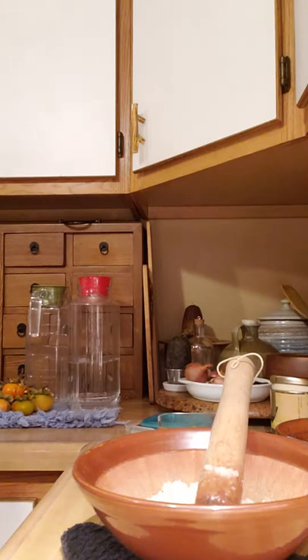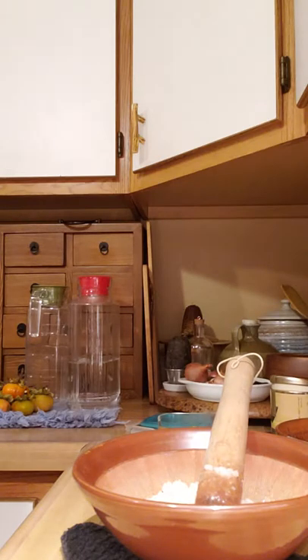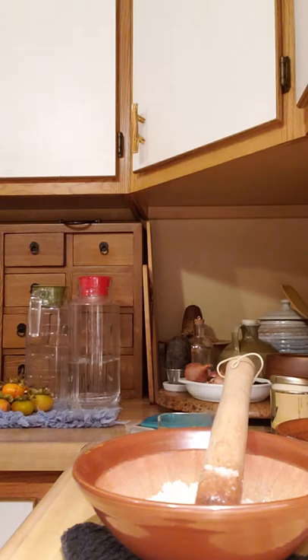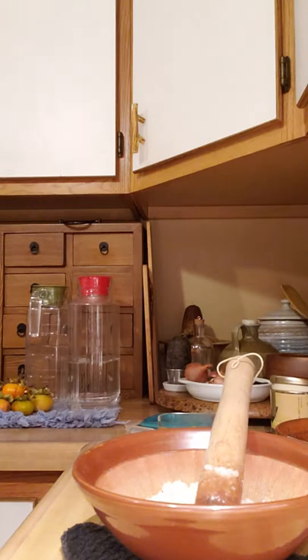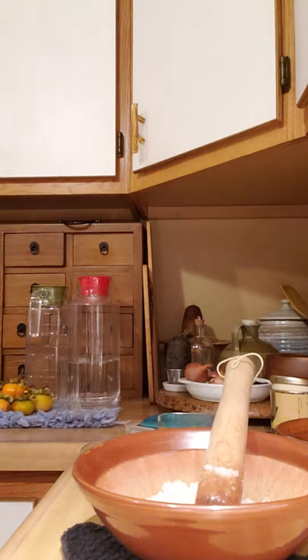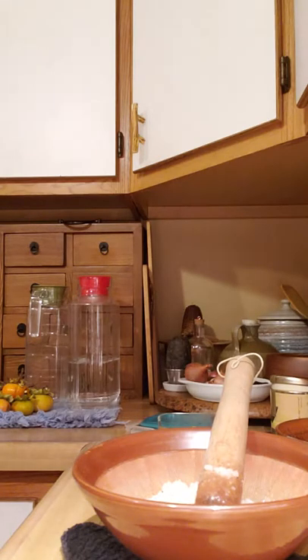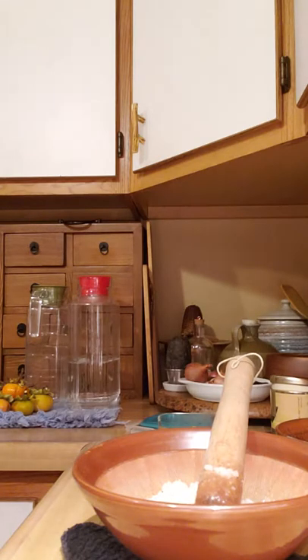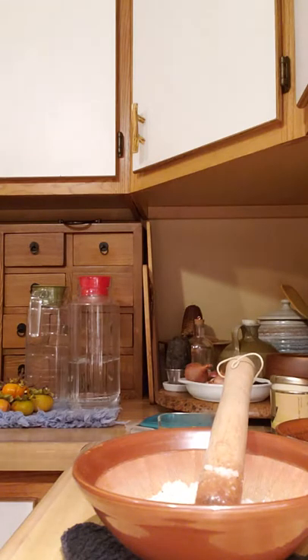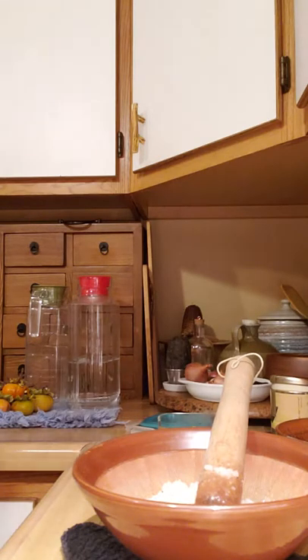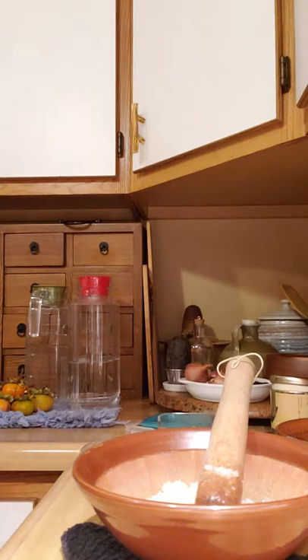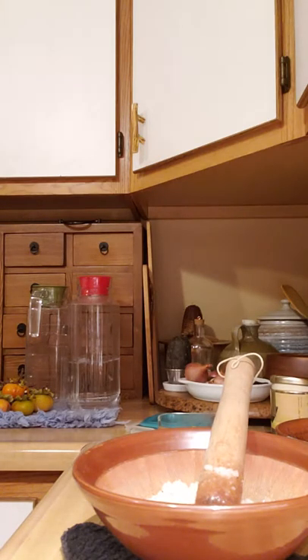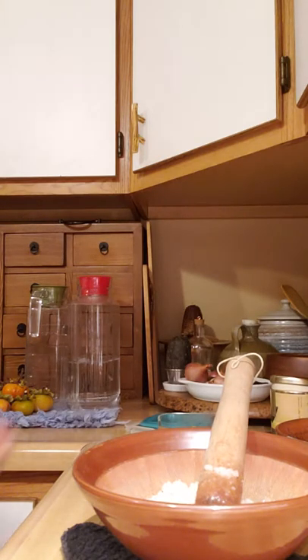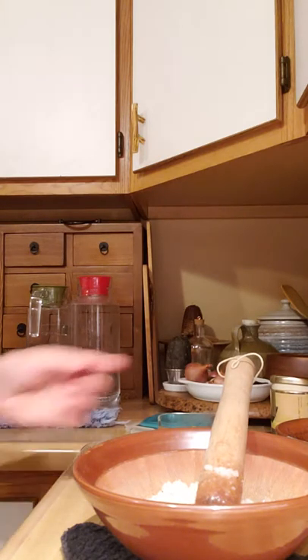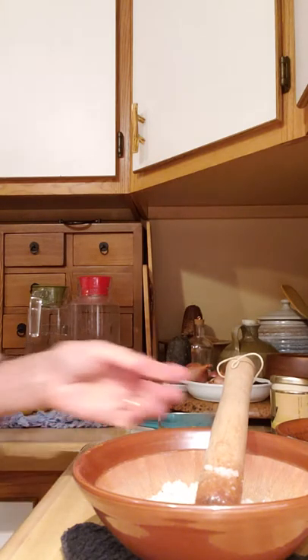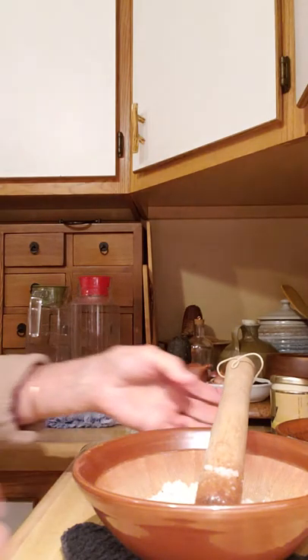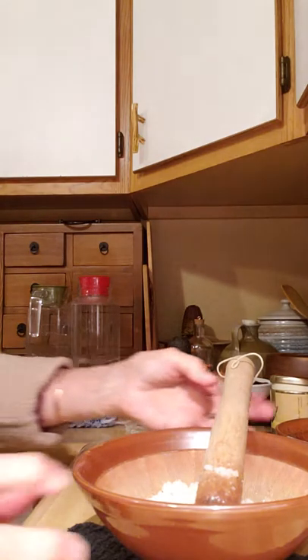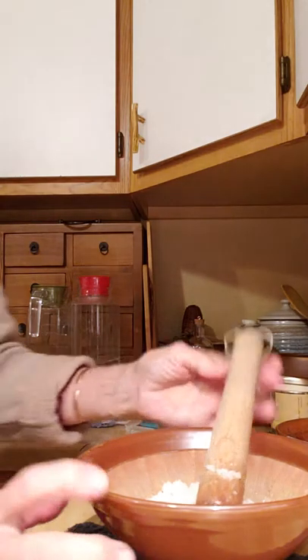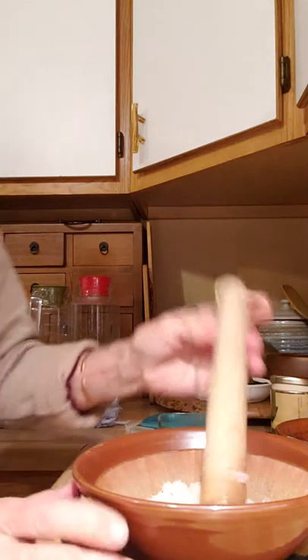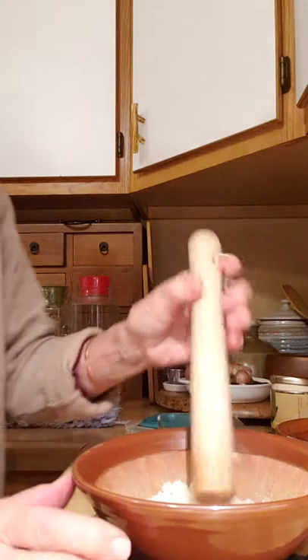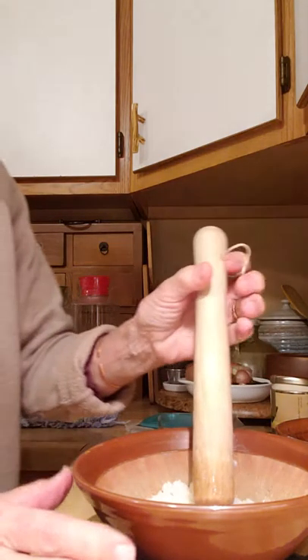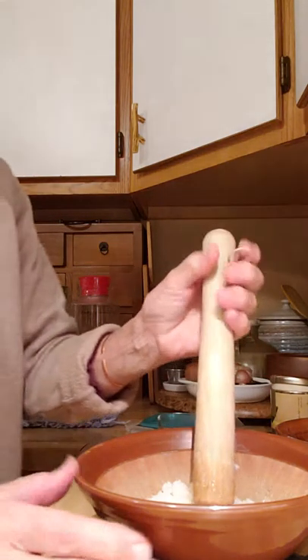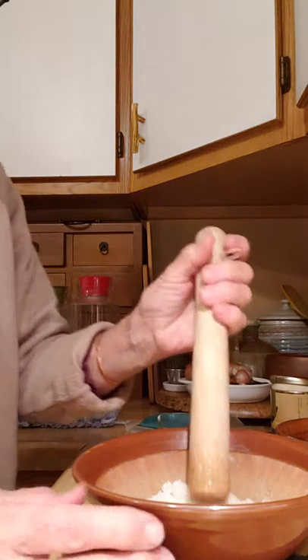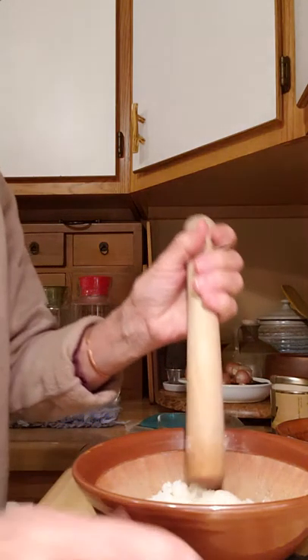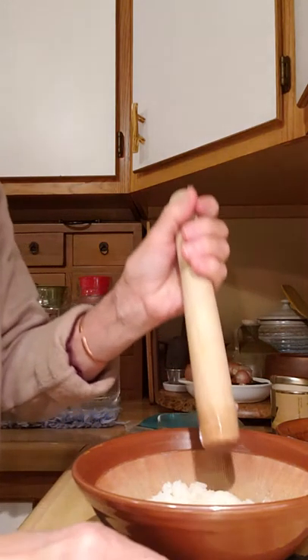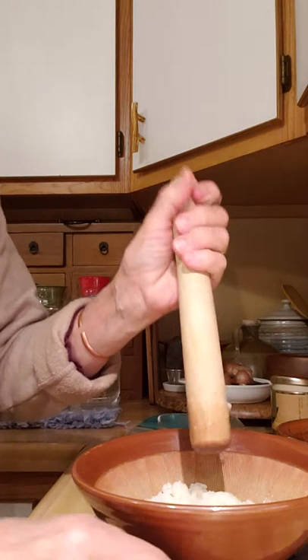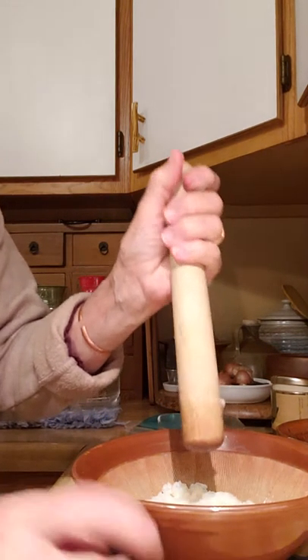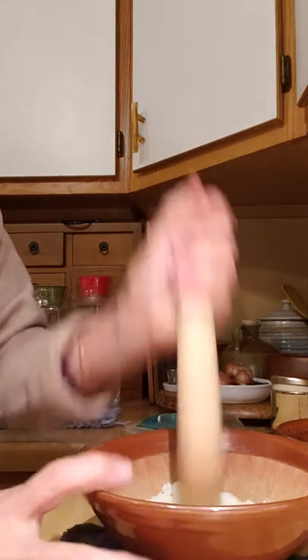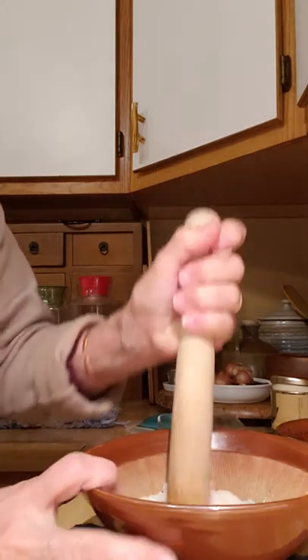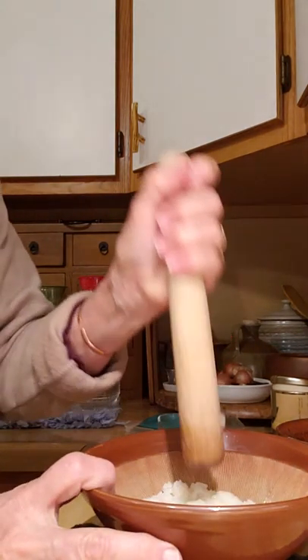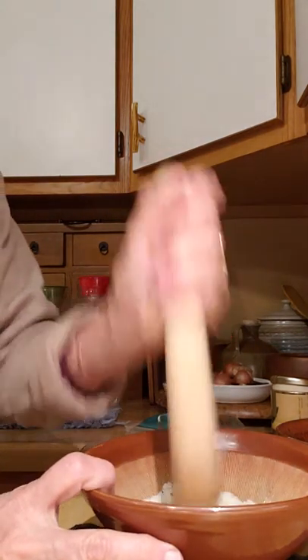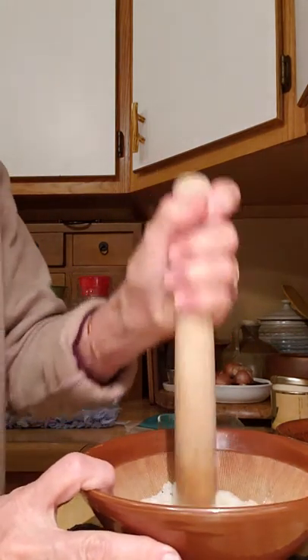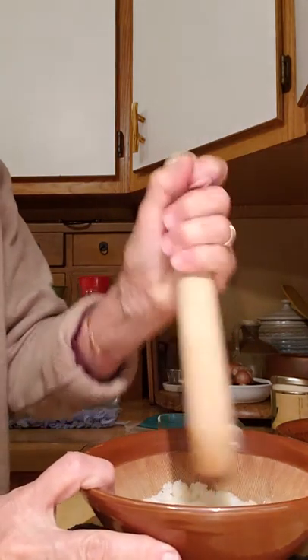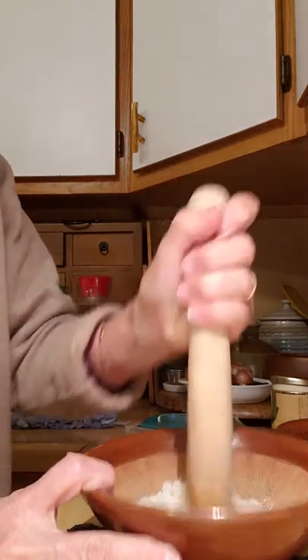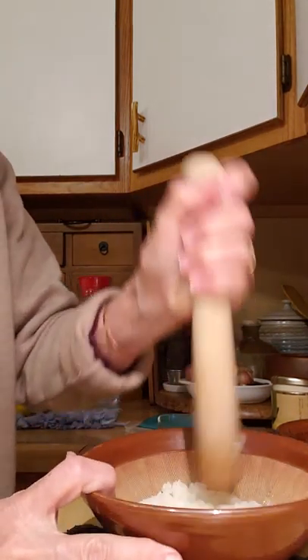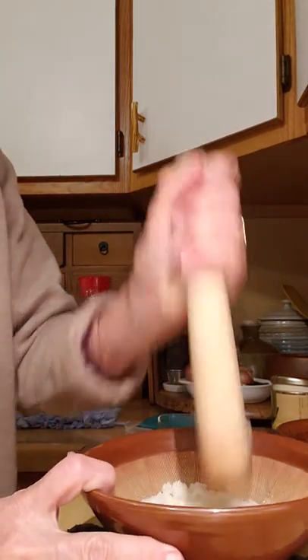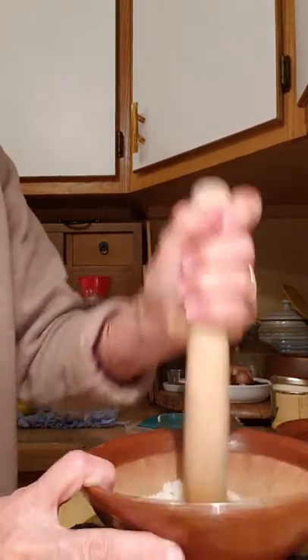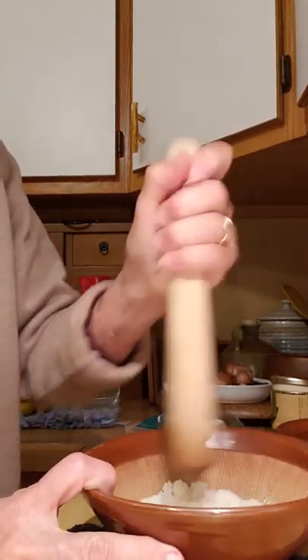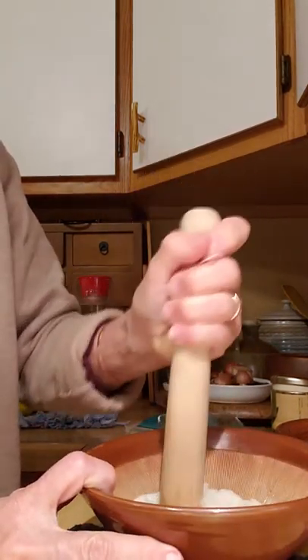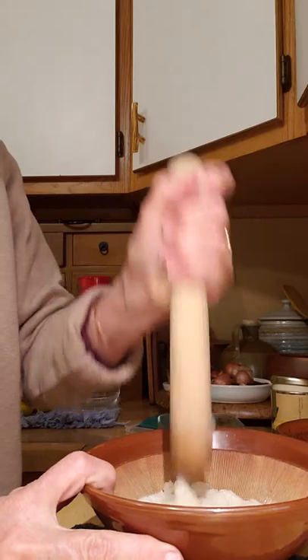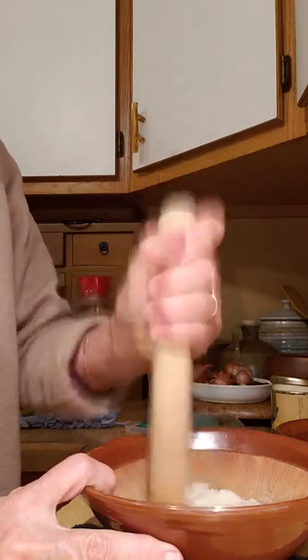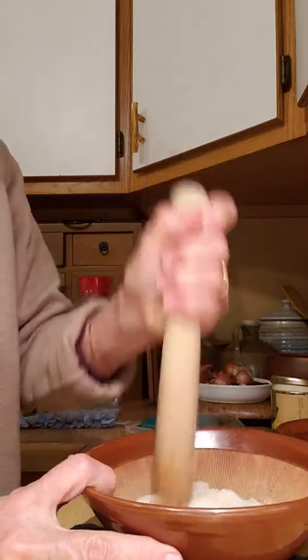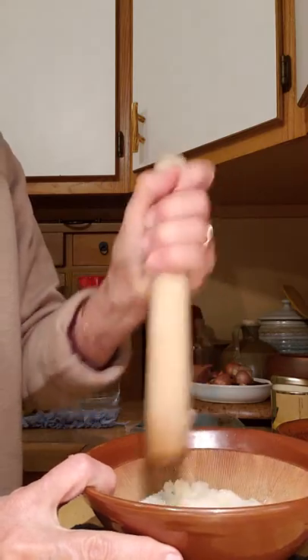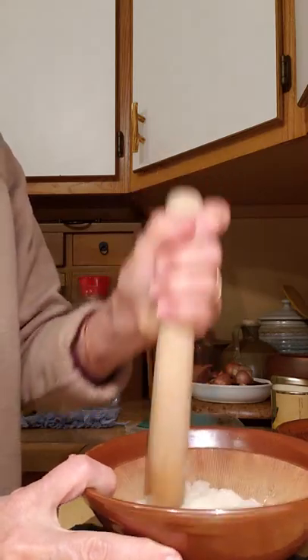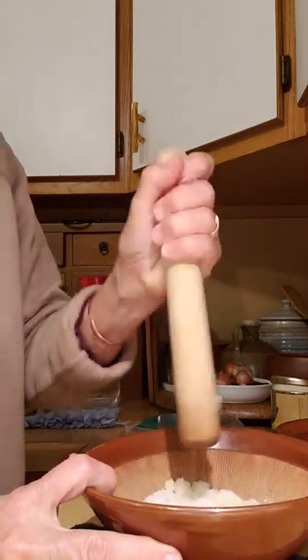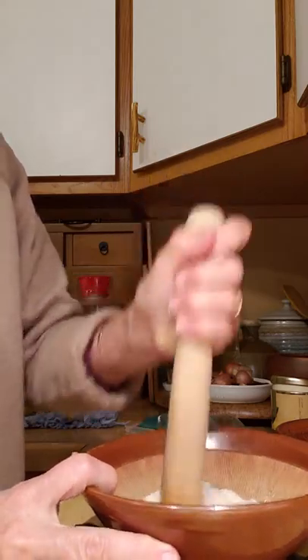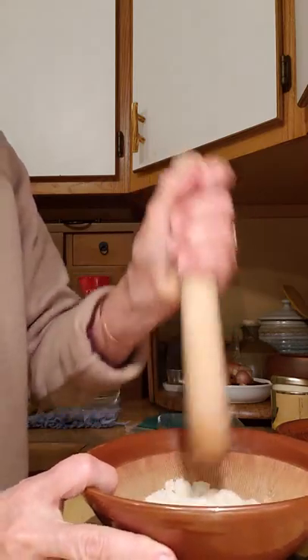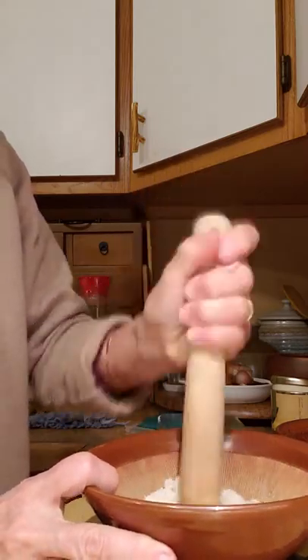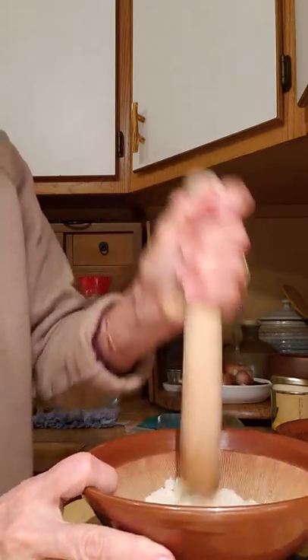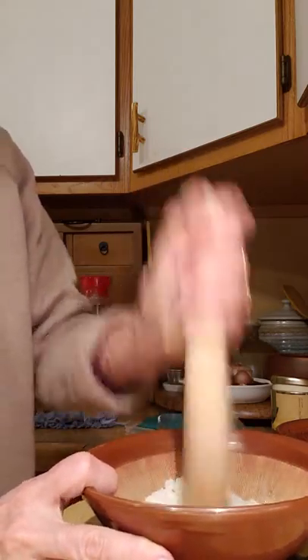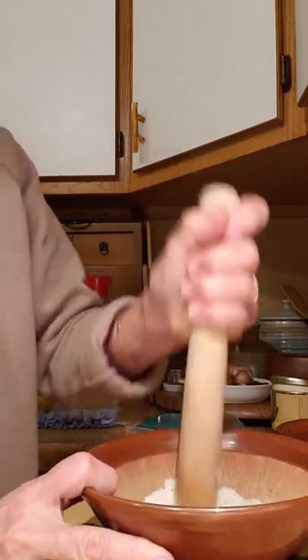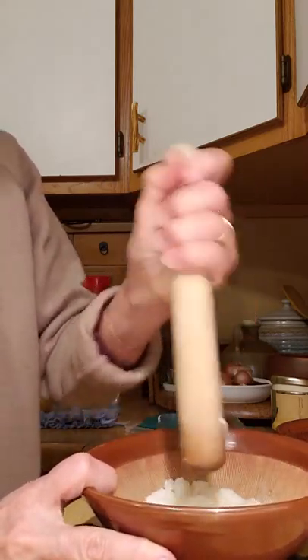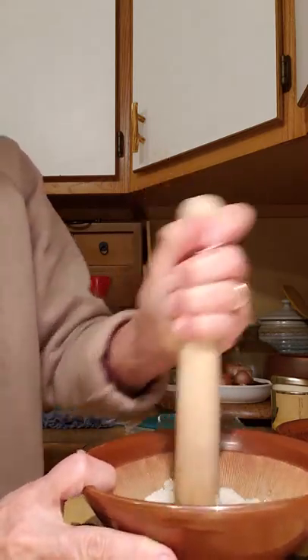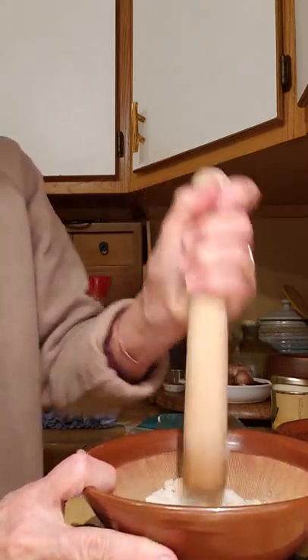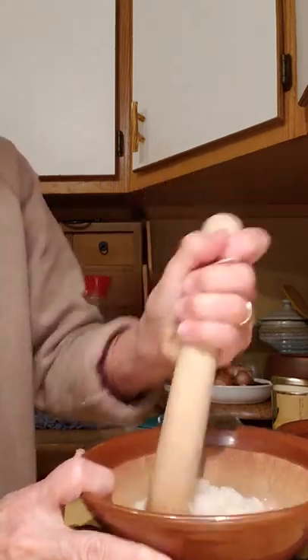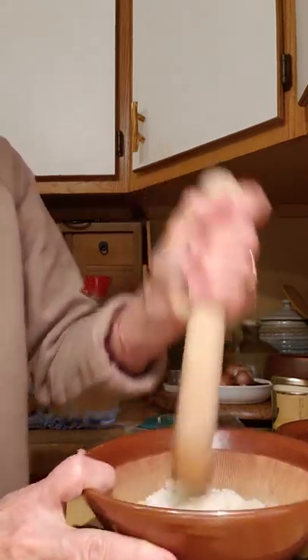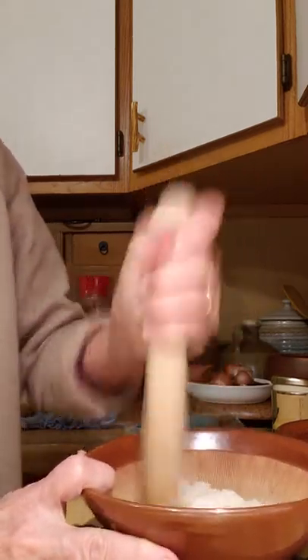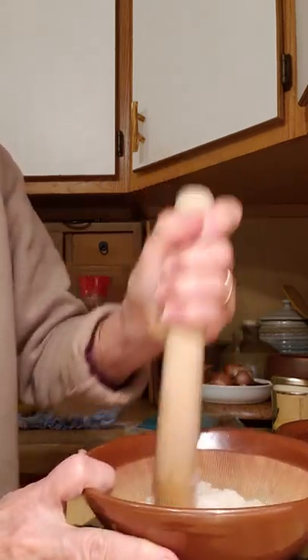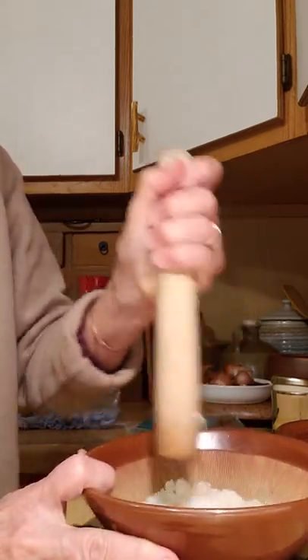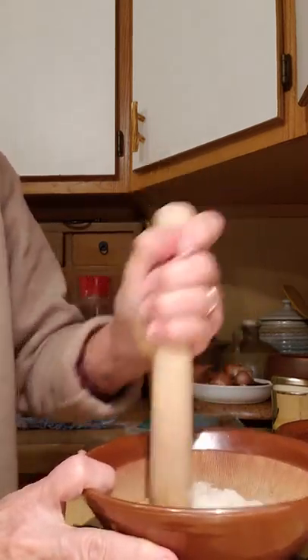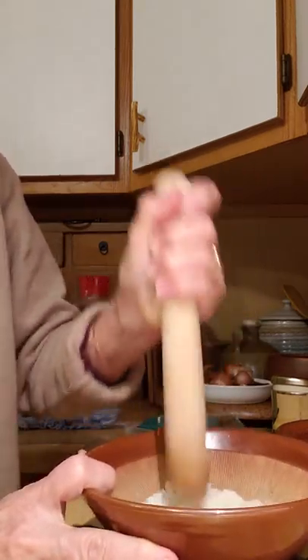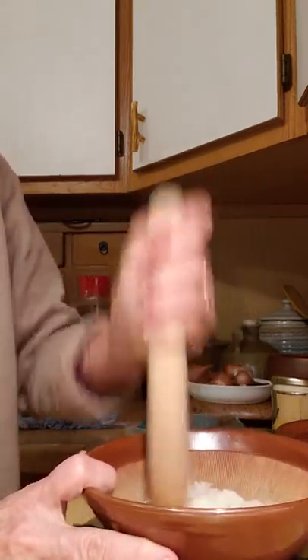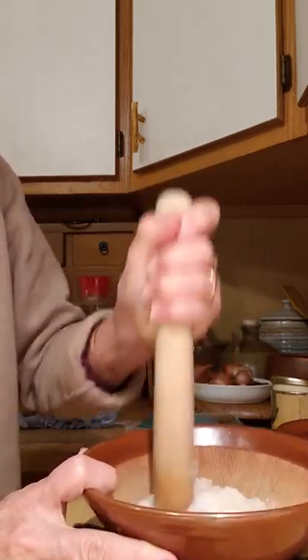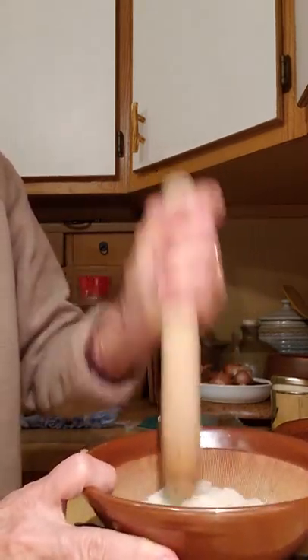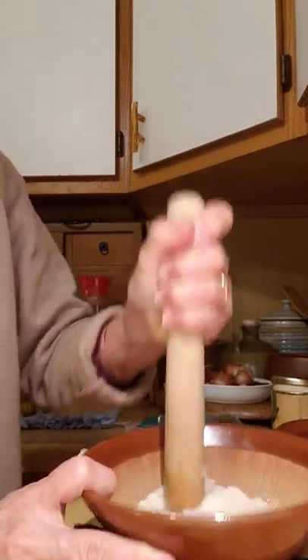Hi everybody, this is Peony Prashanti from the Yamogi House. Today I'm making Ohagi.